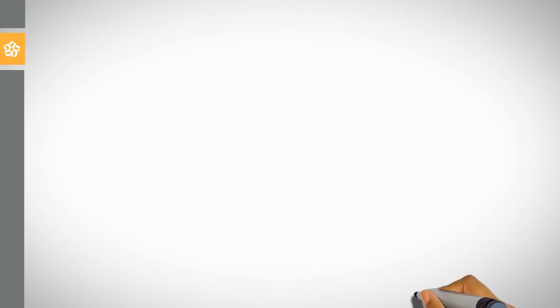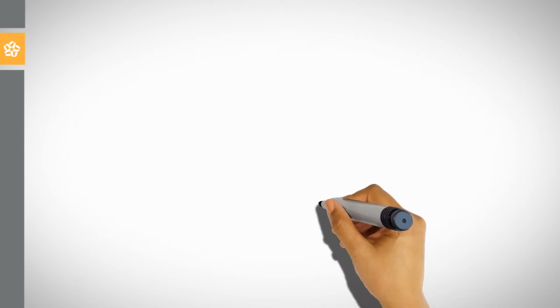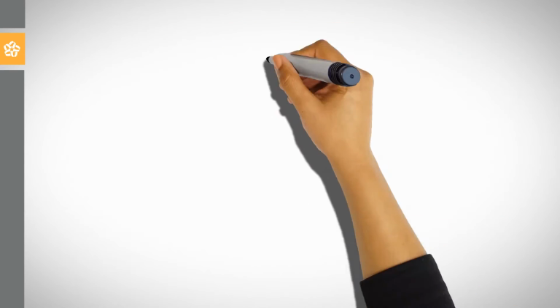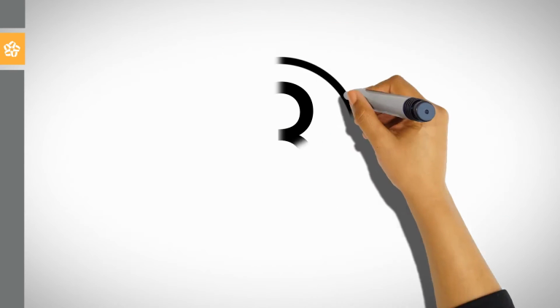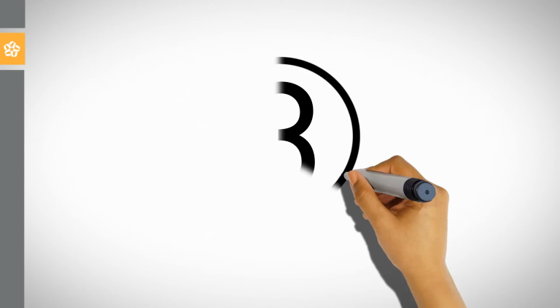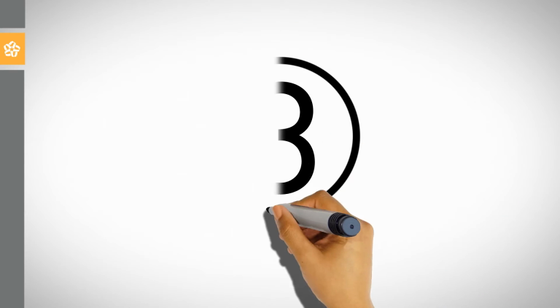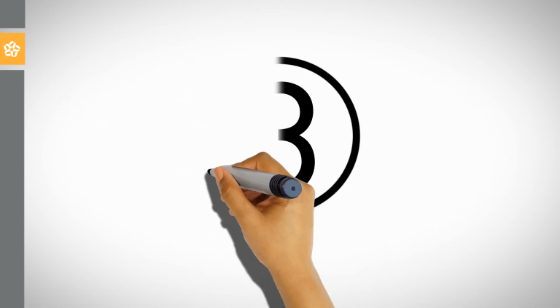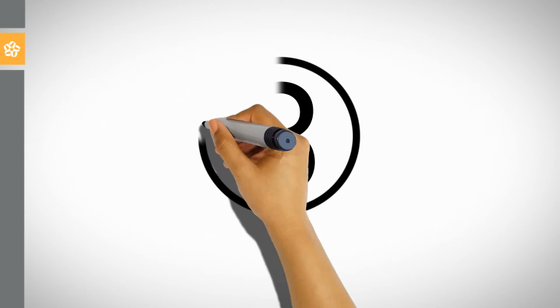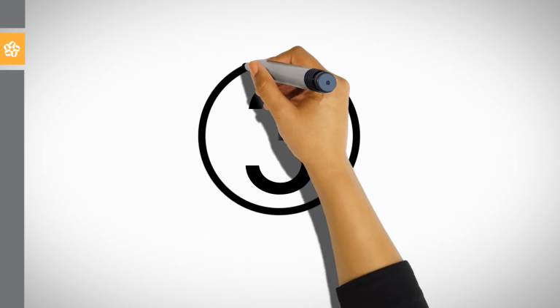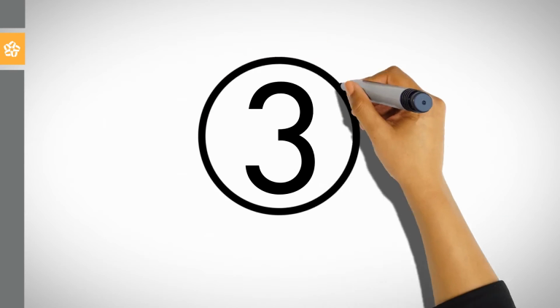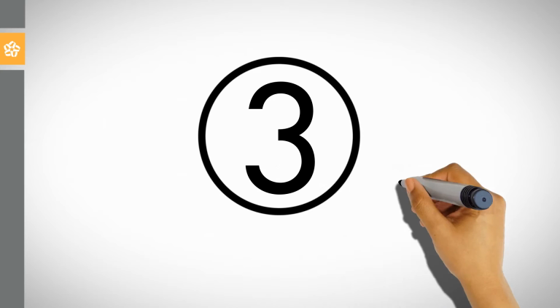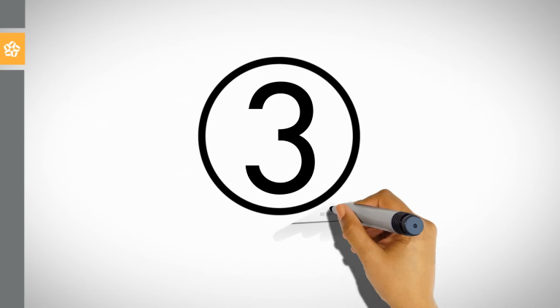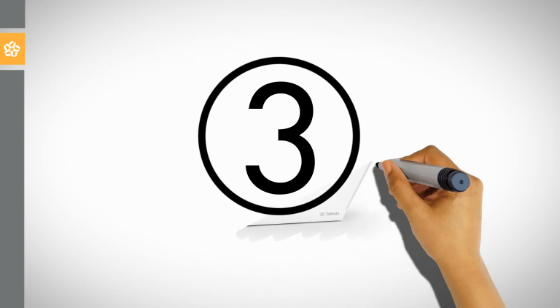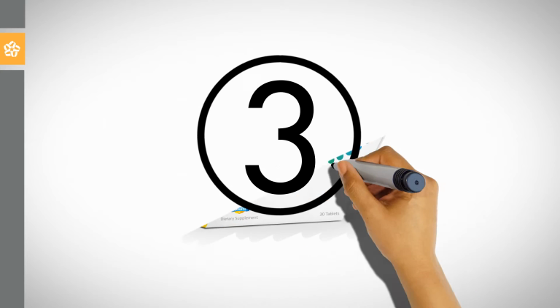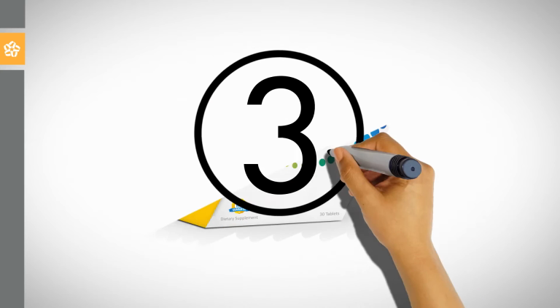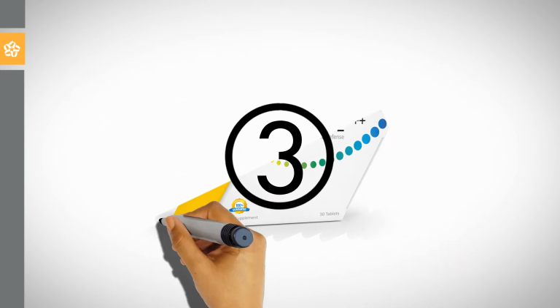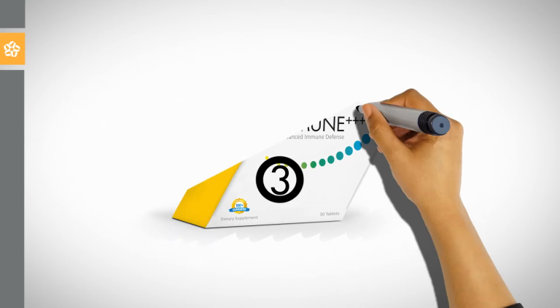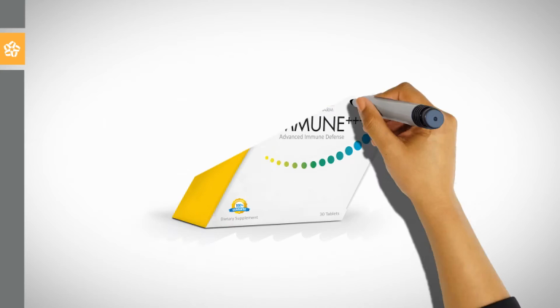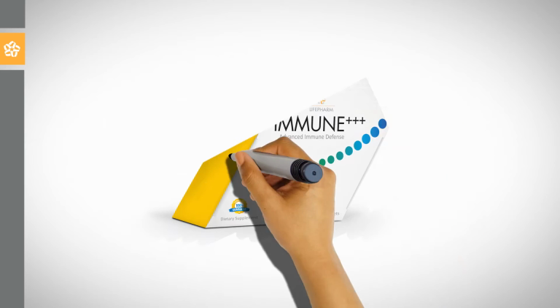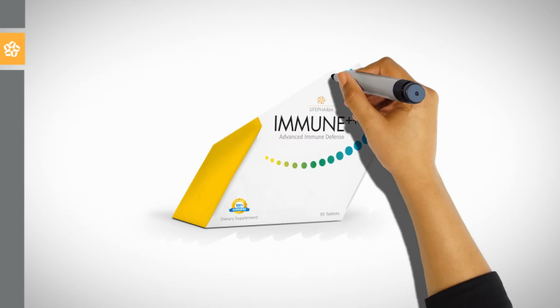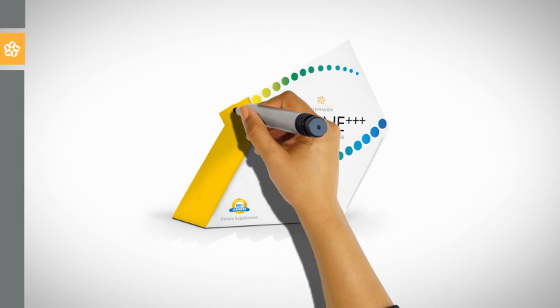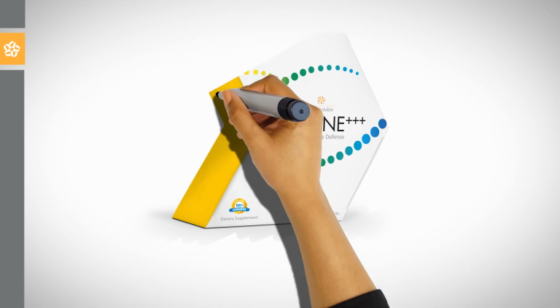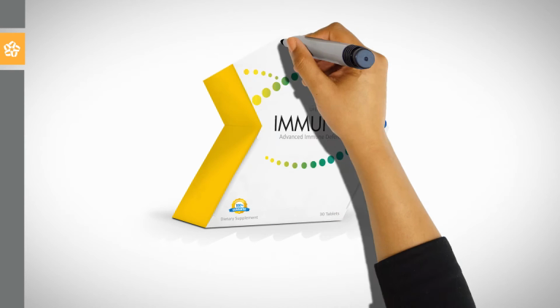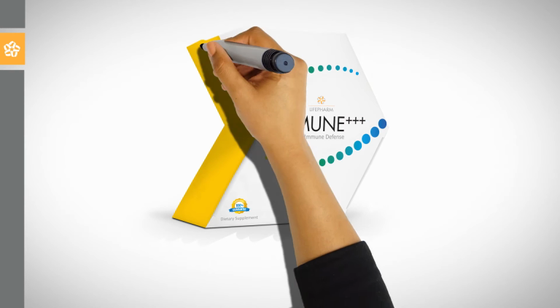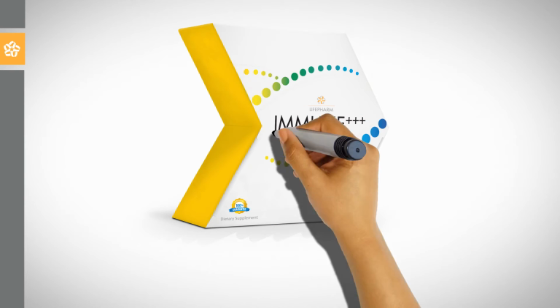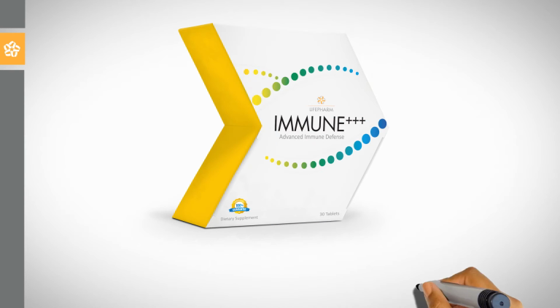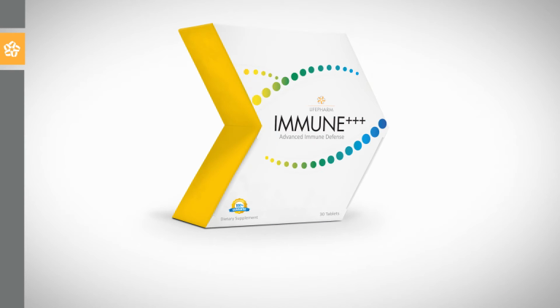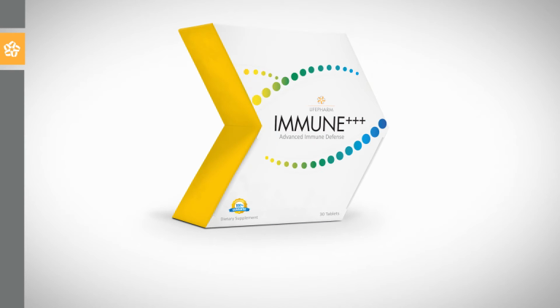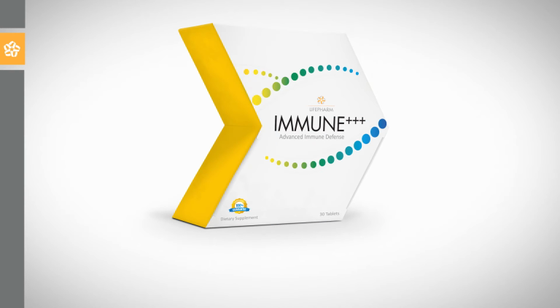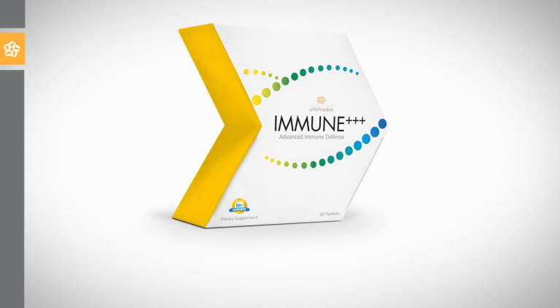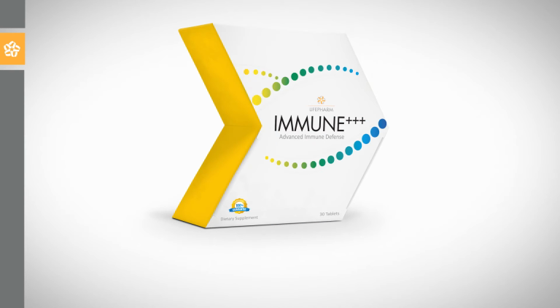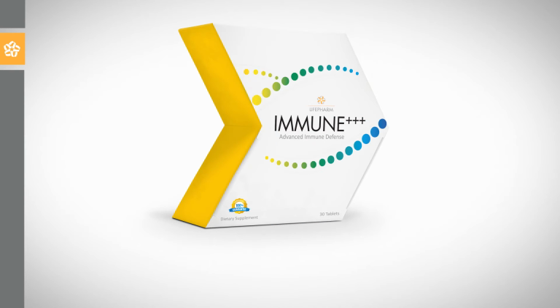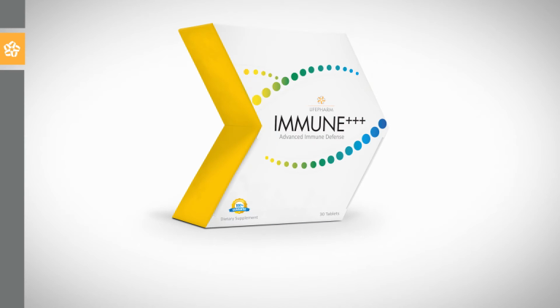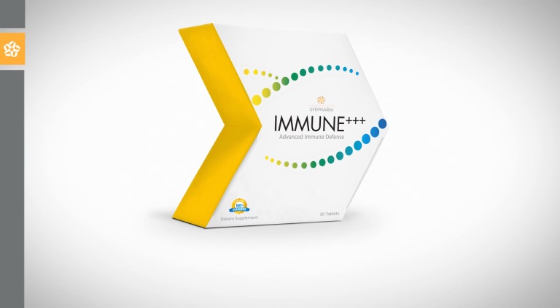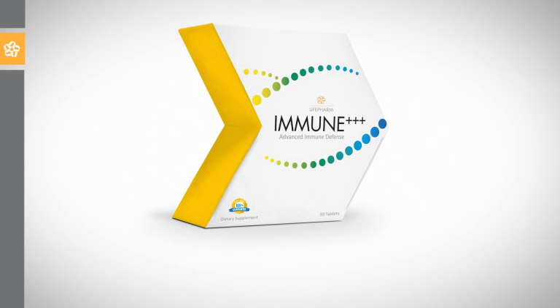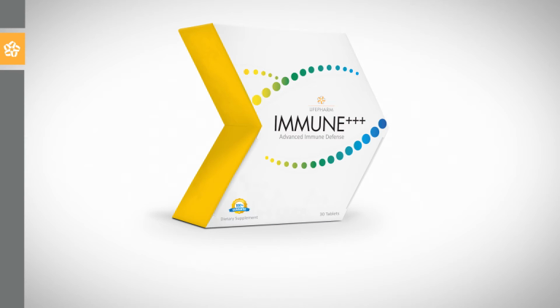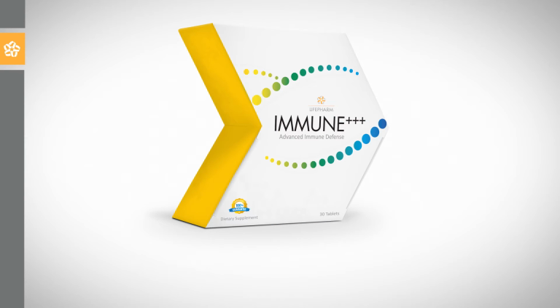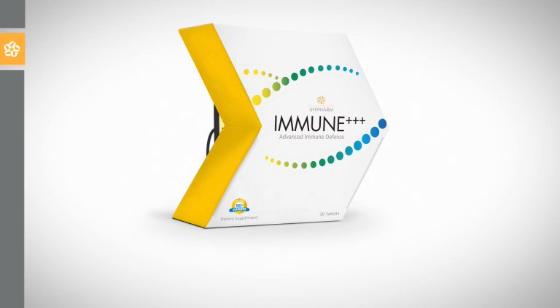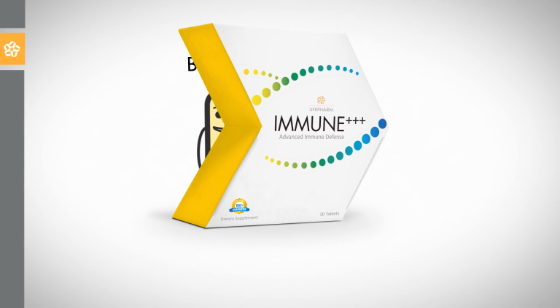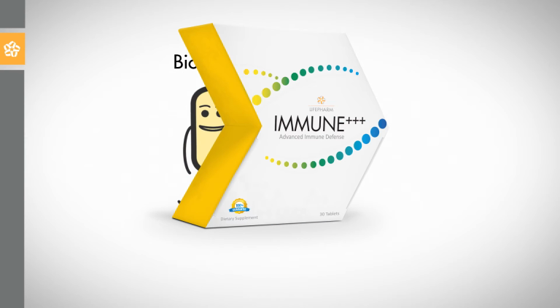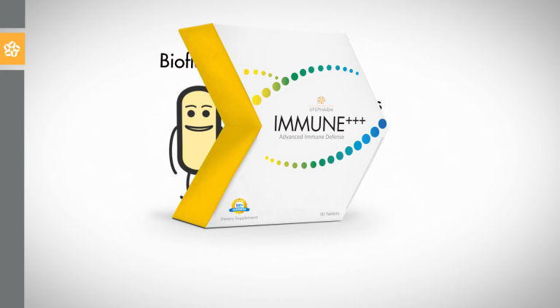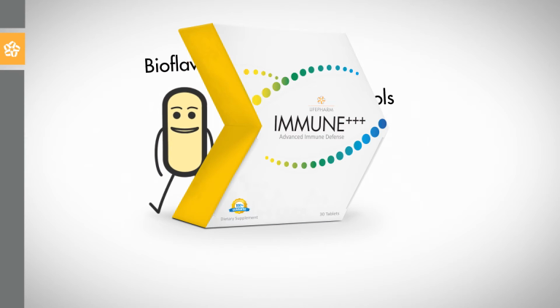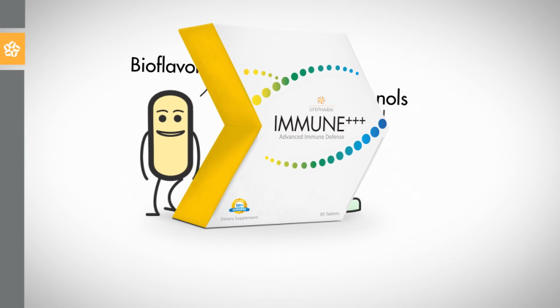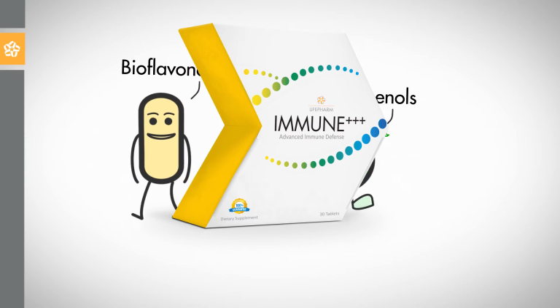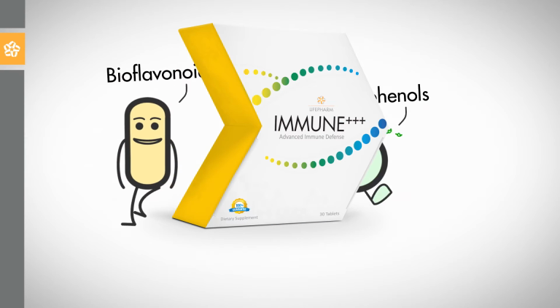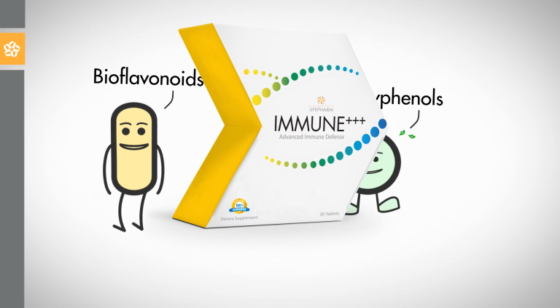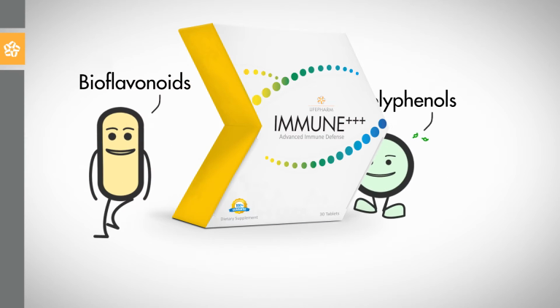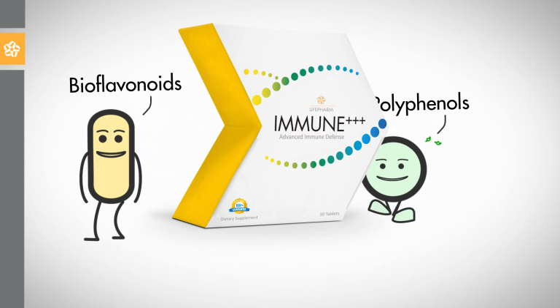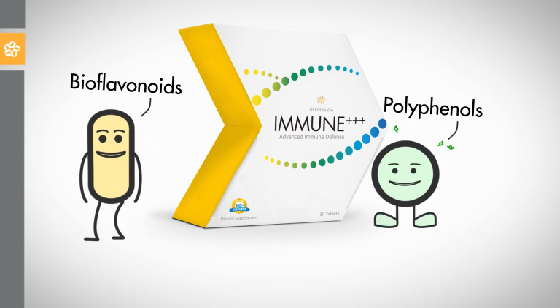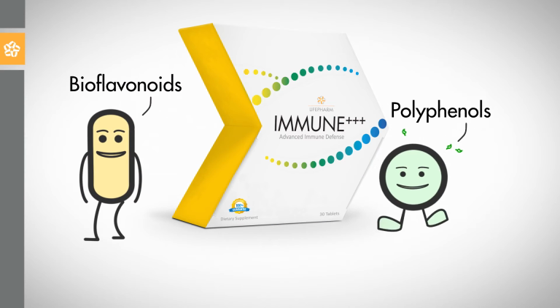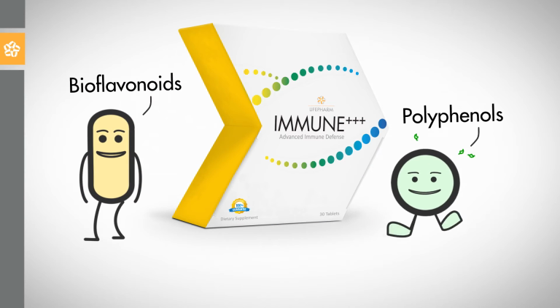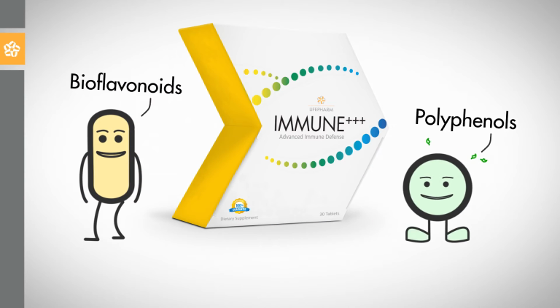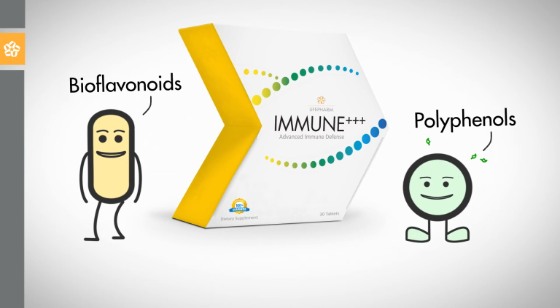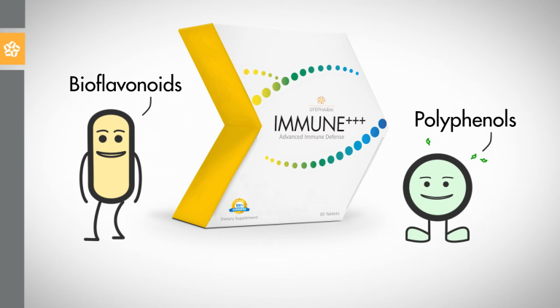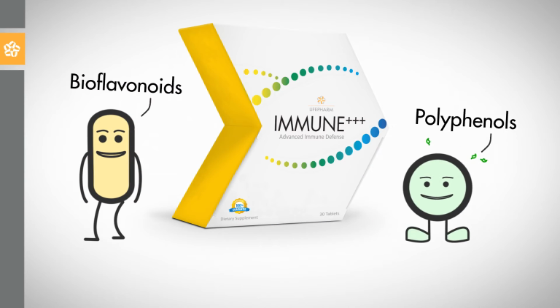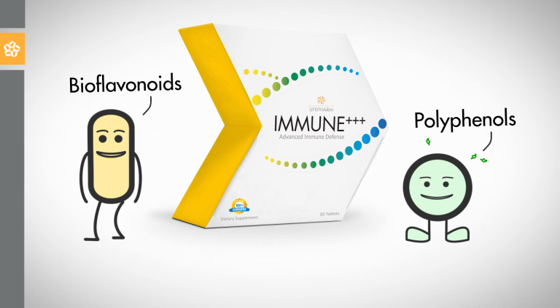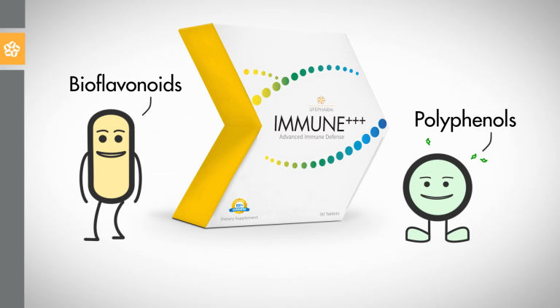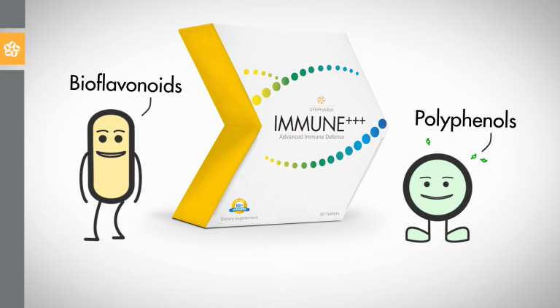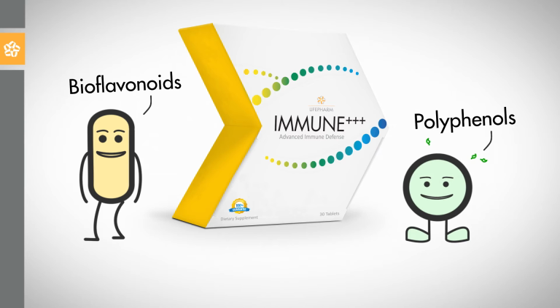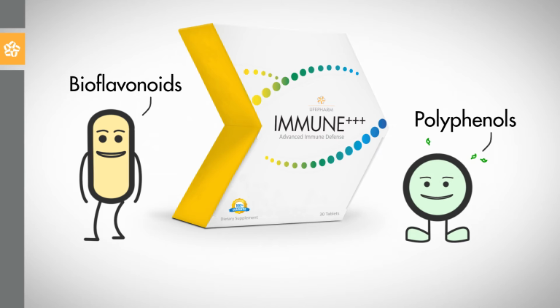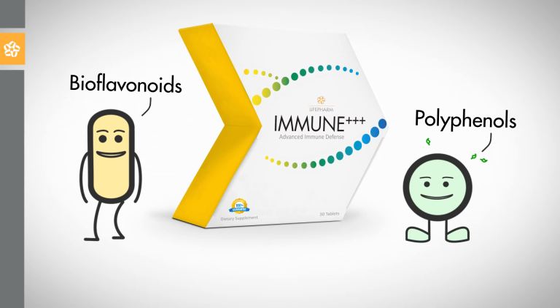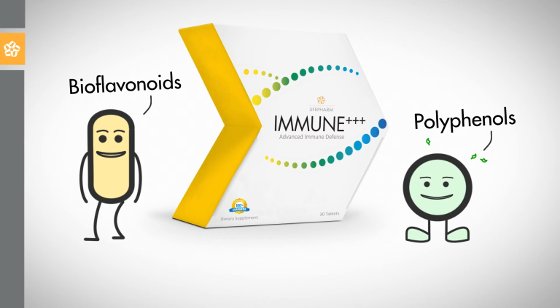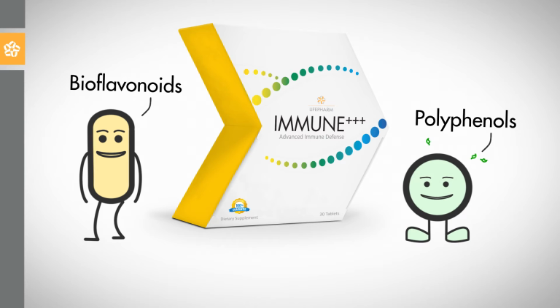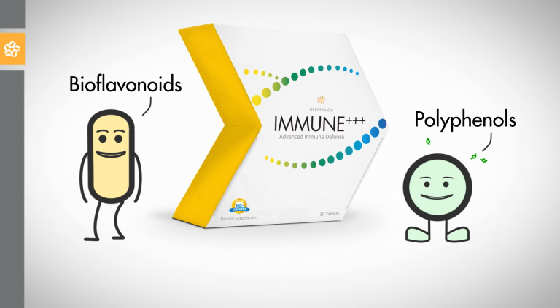3. Take Immune 3 Plus because it contains bioflavonoids and polyphenols that limit free radical production in the body.